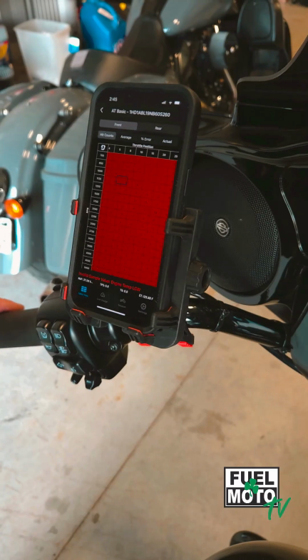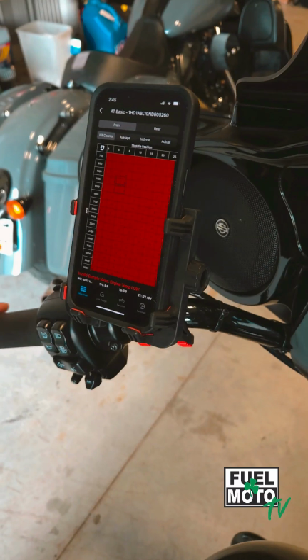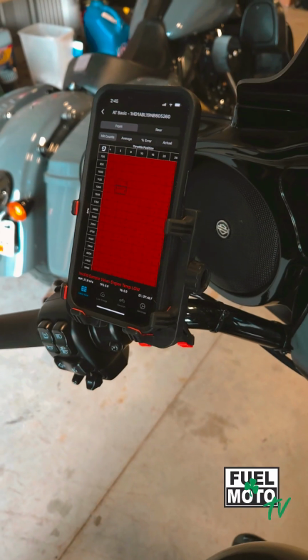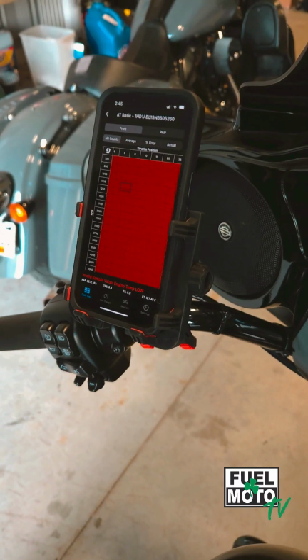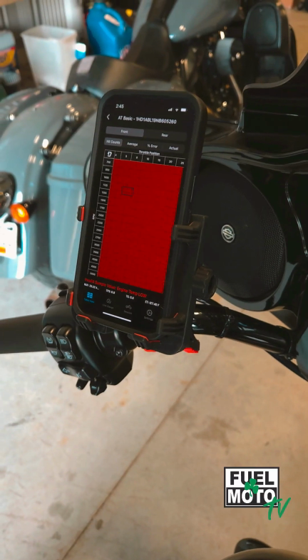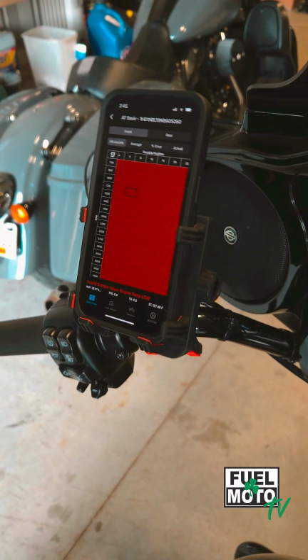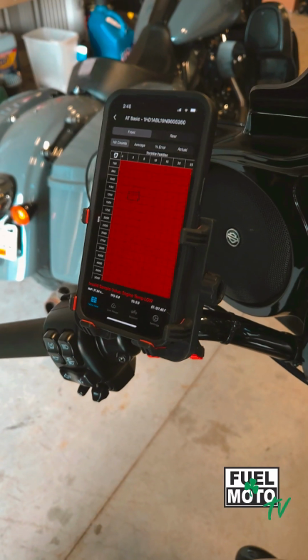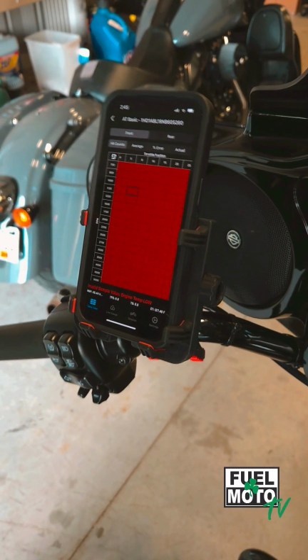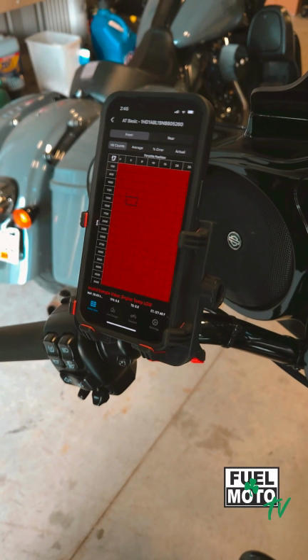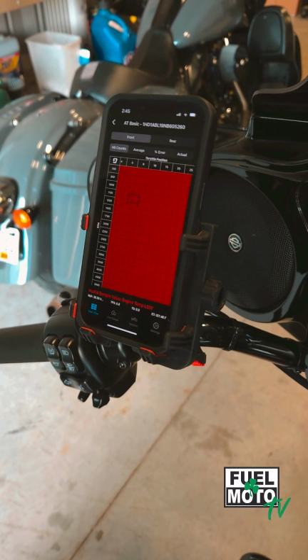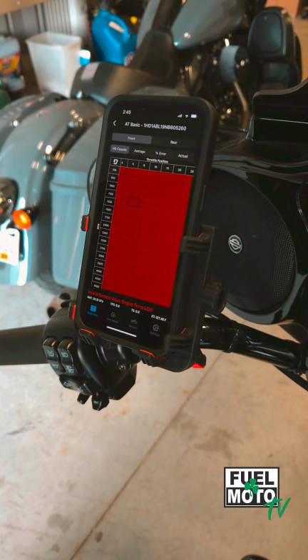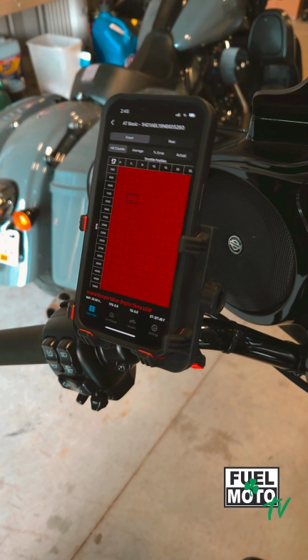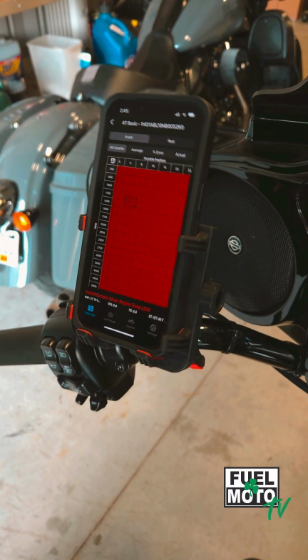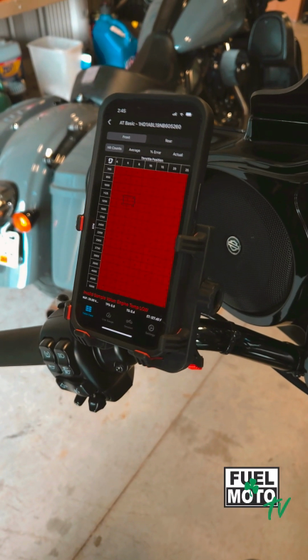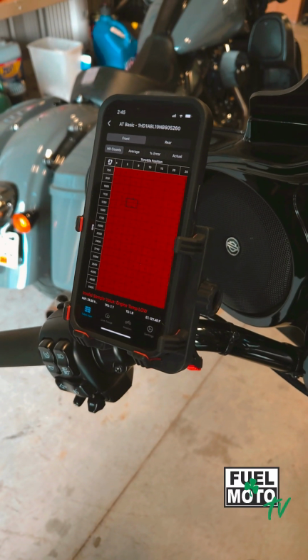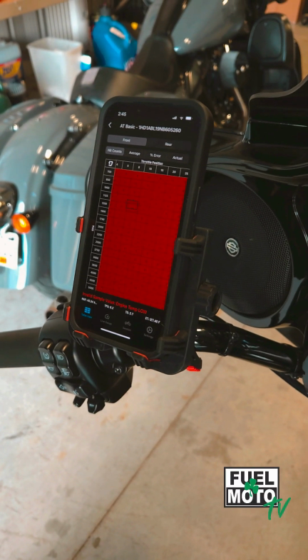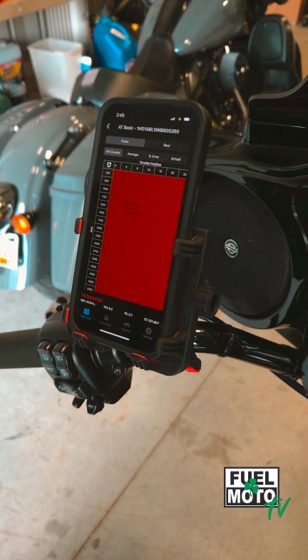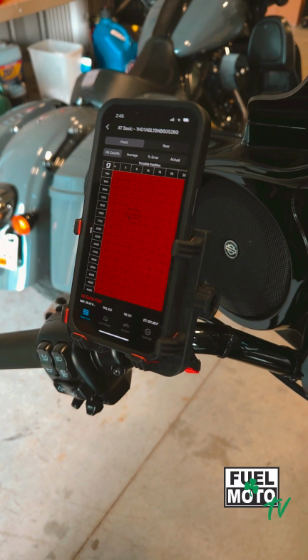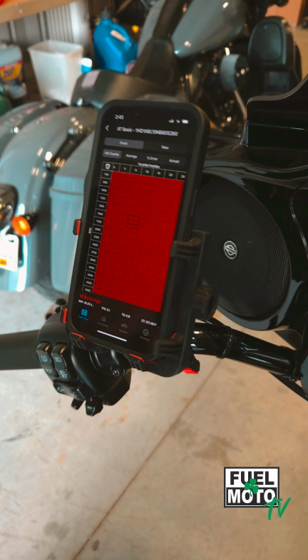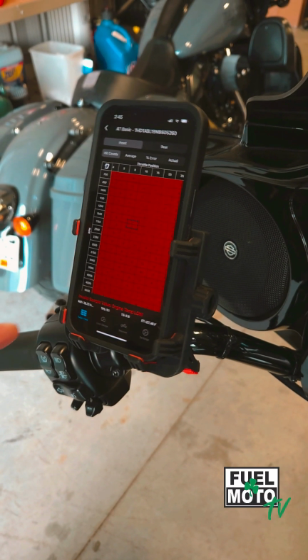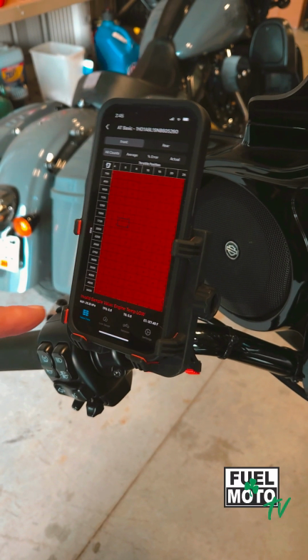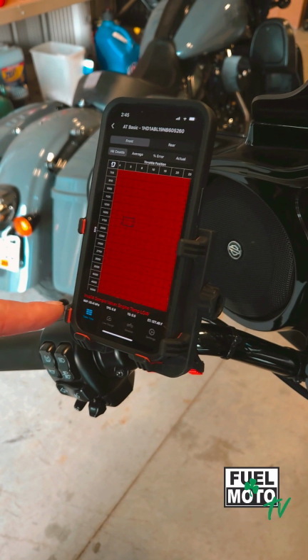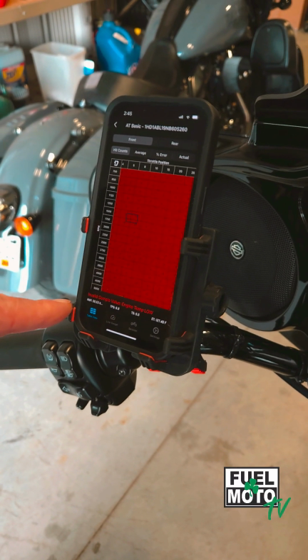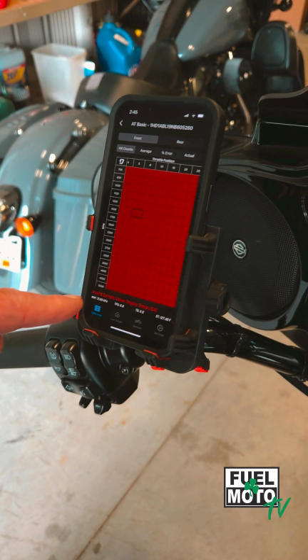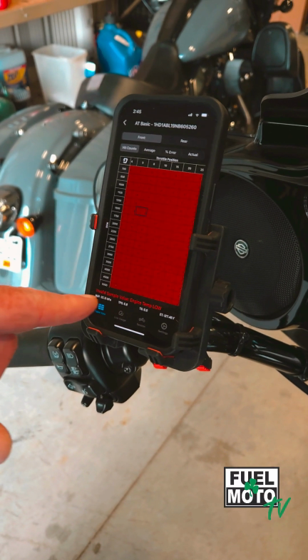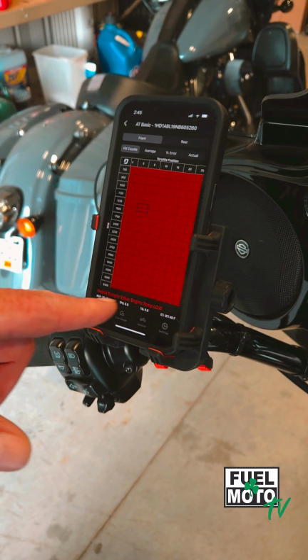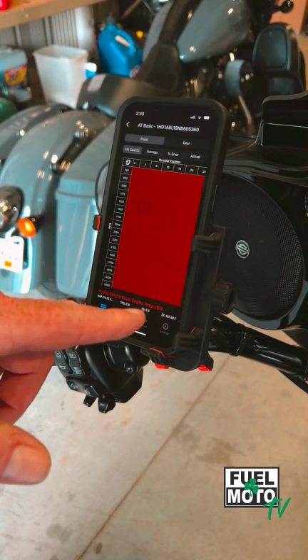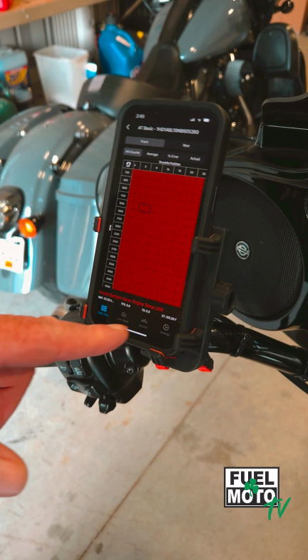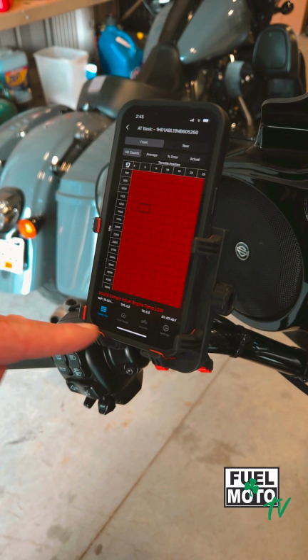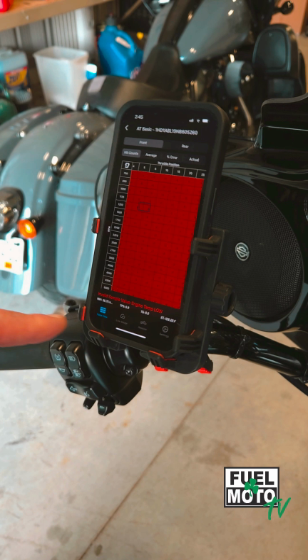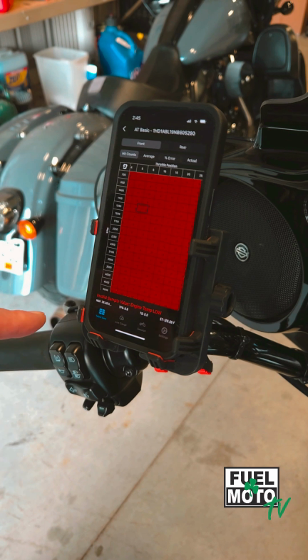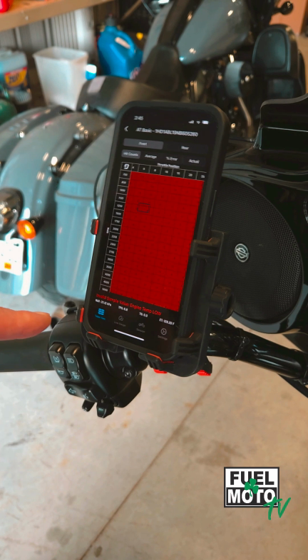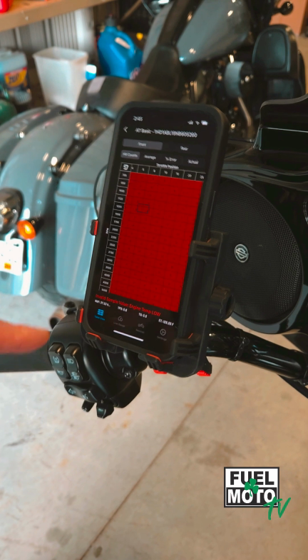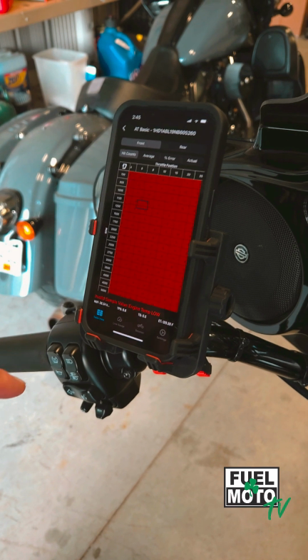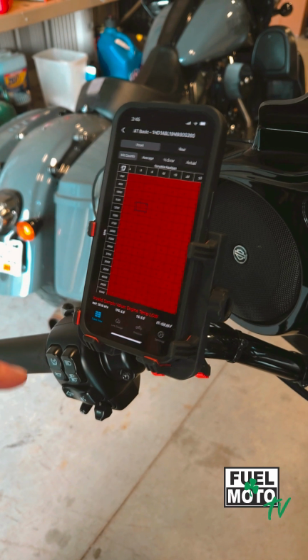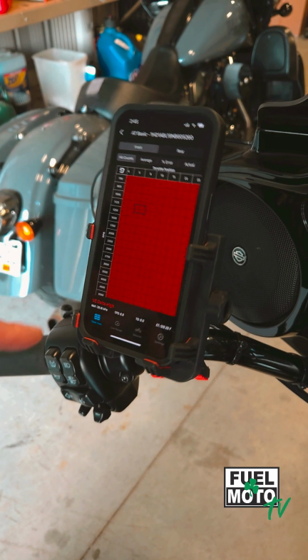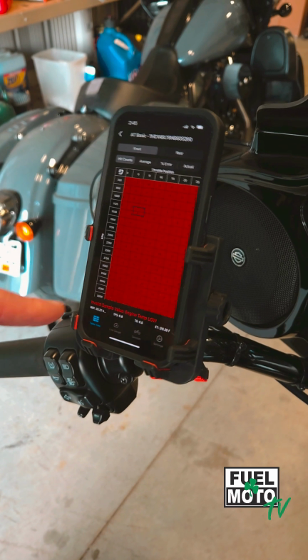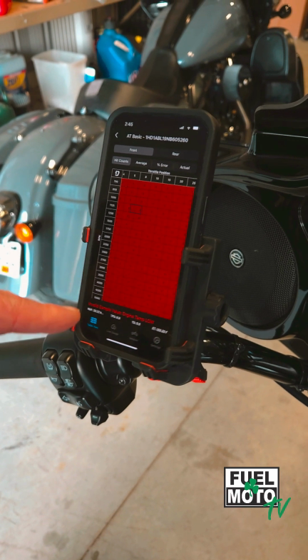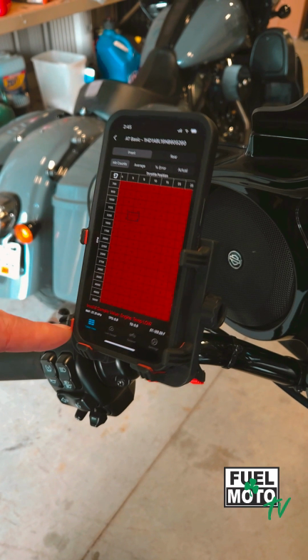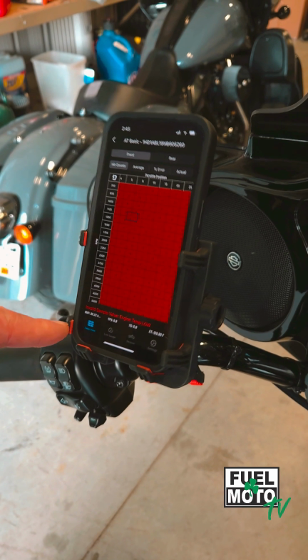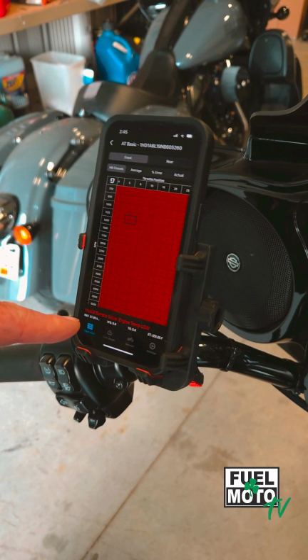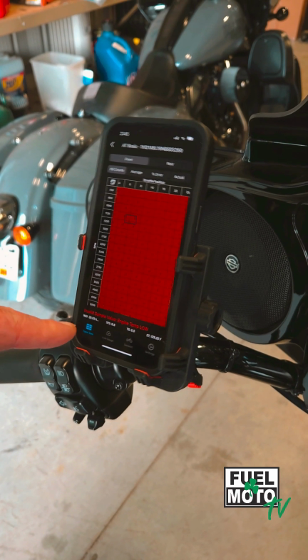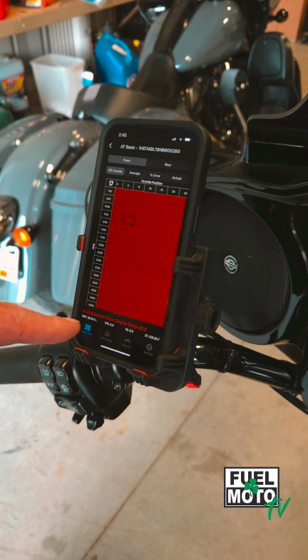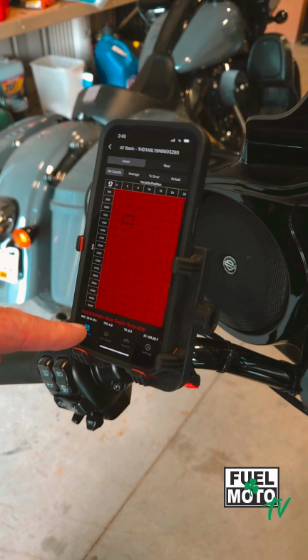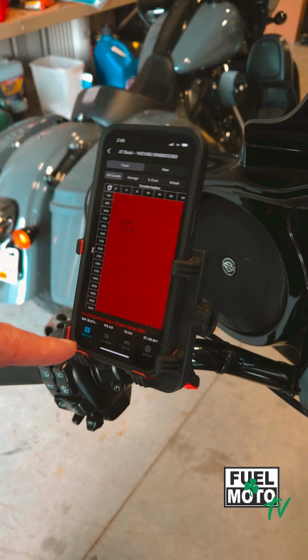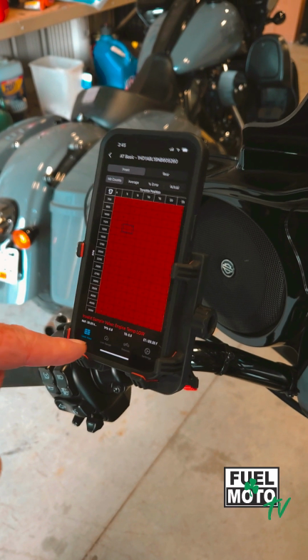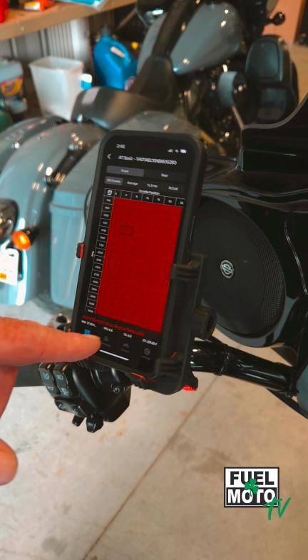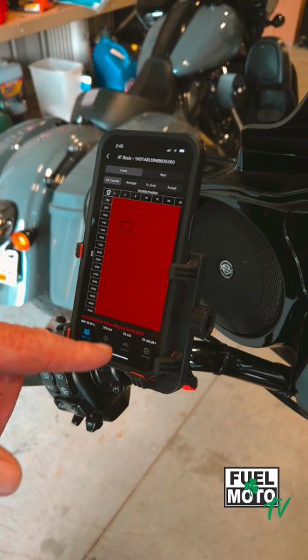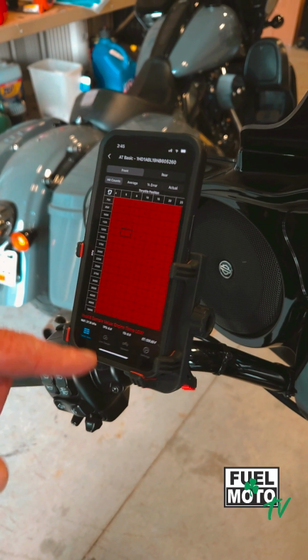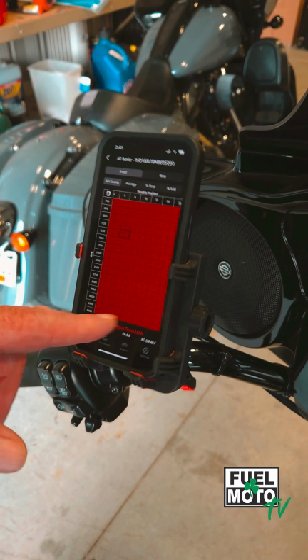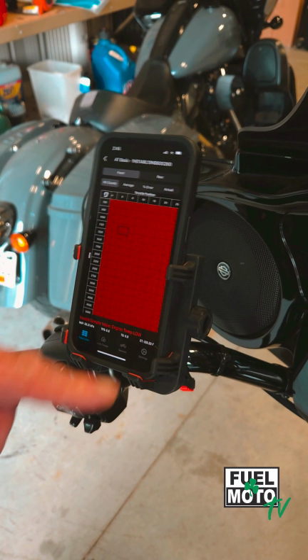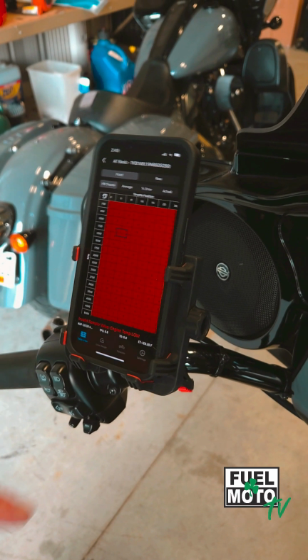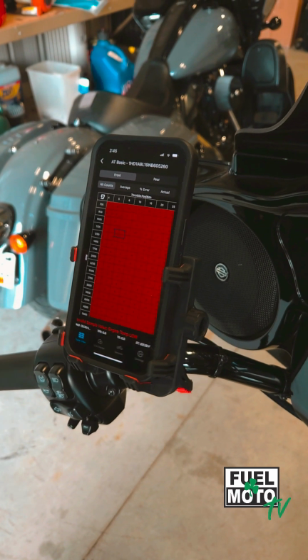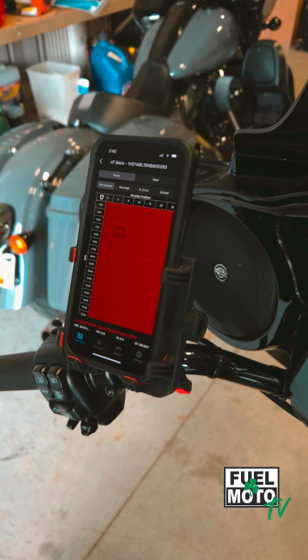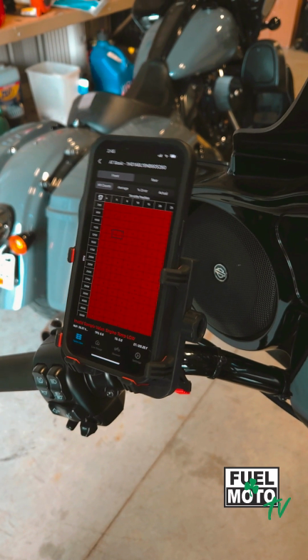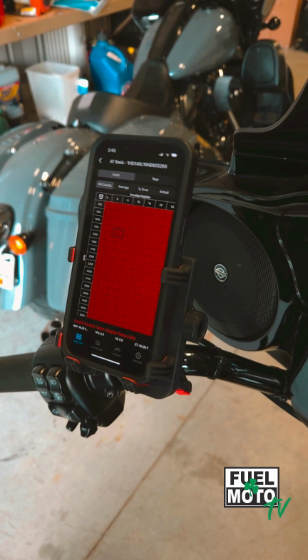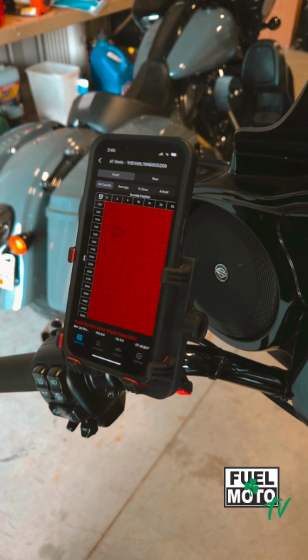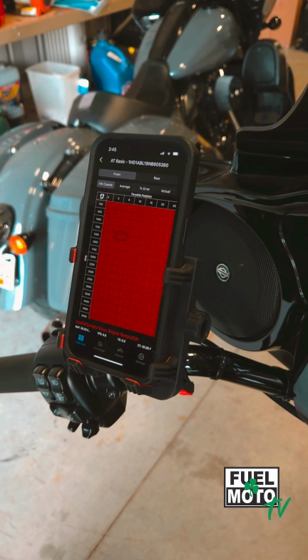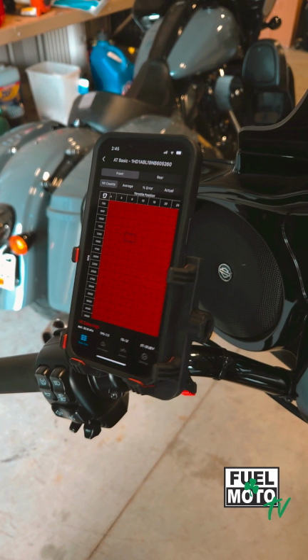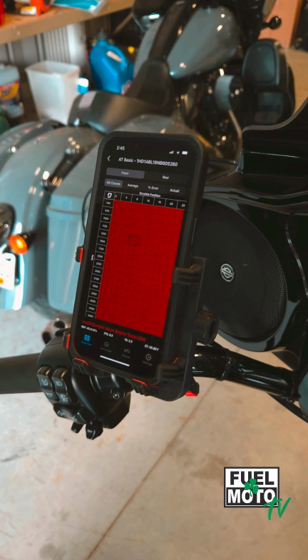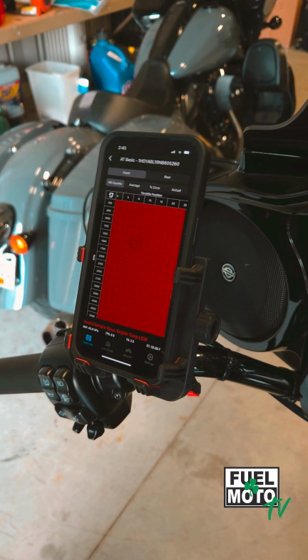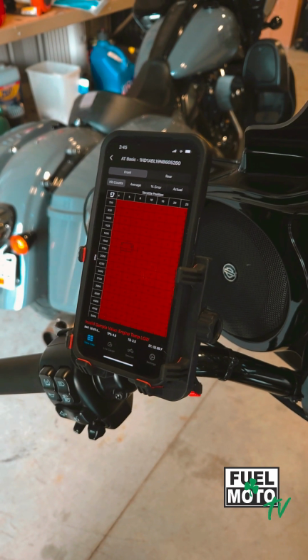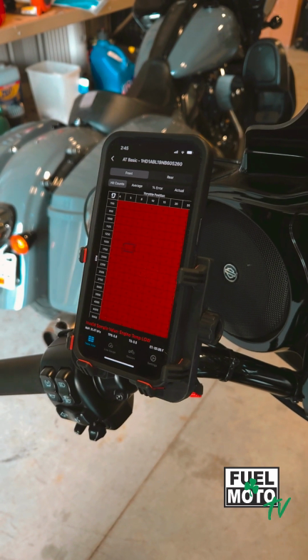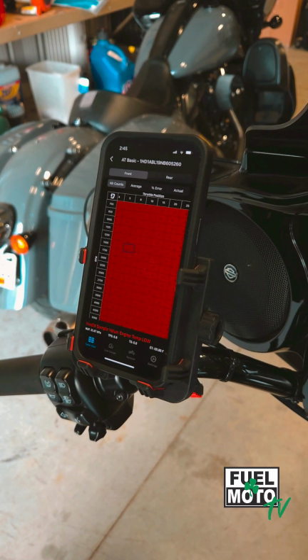As the bike is warming up, you're going to get some errors across the bottom such as 'invalid sample' and 'temp low' — that's going to be normal.